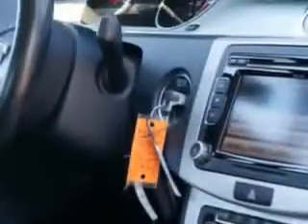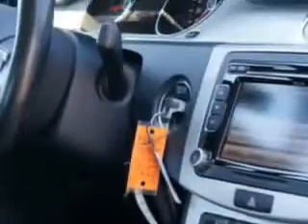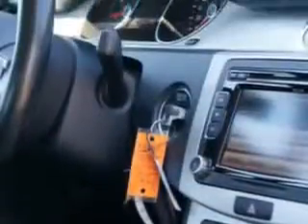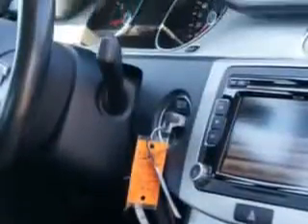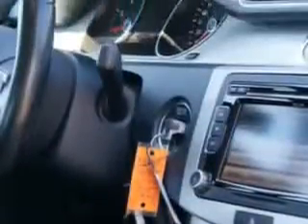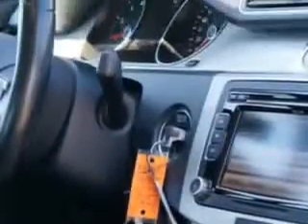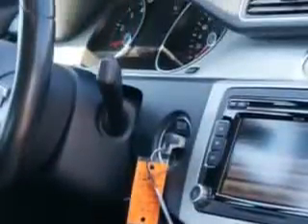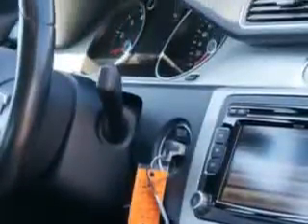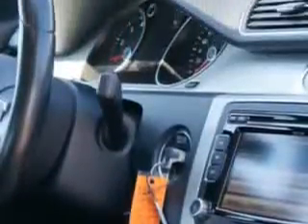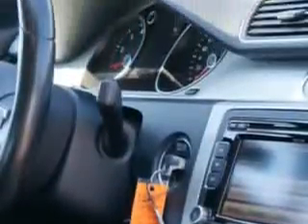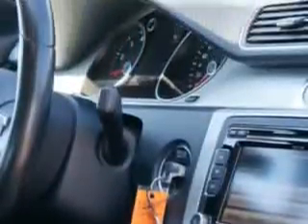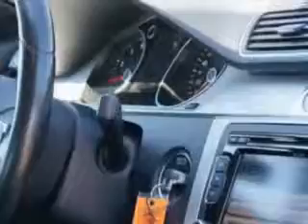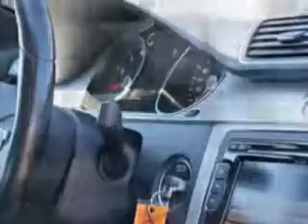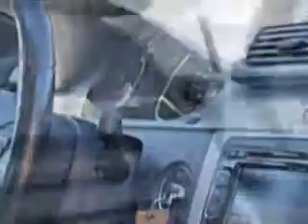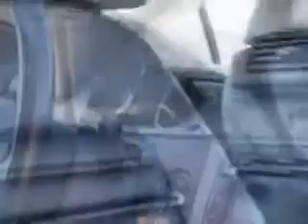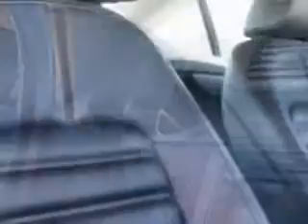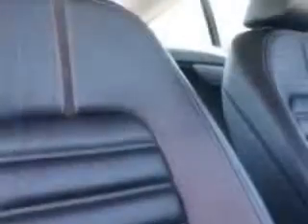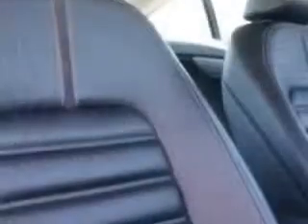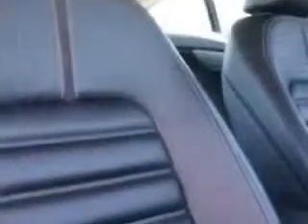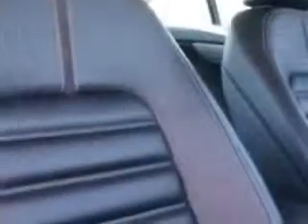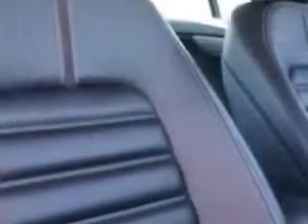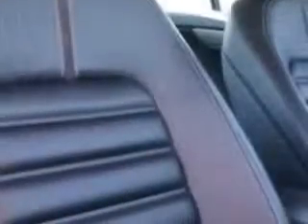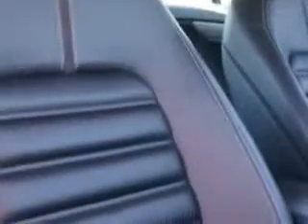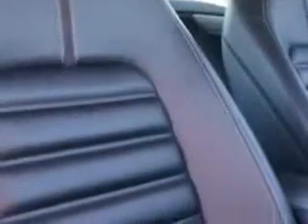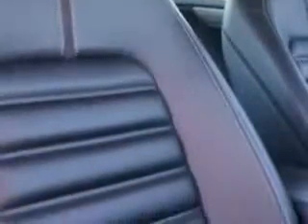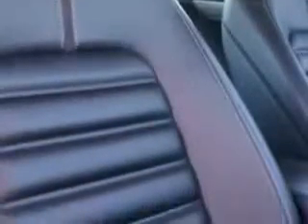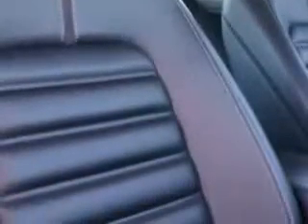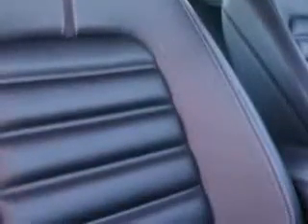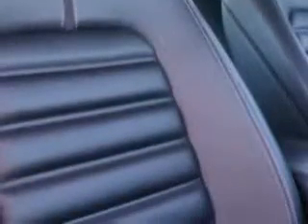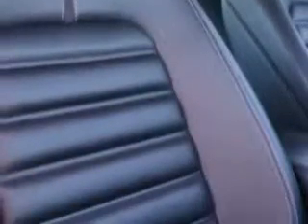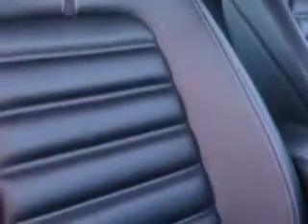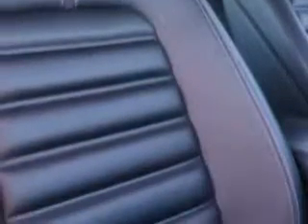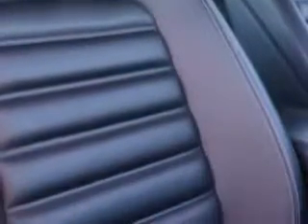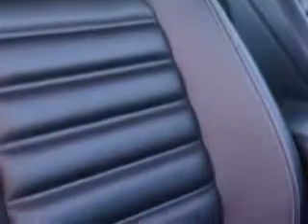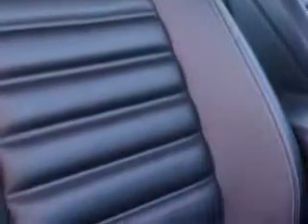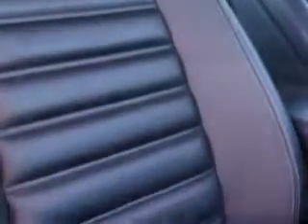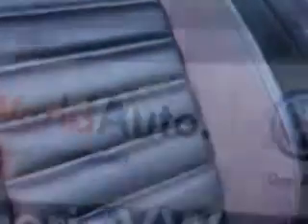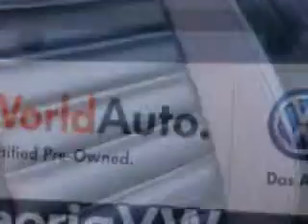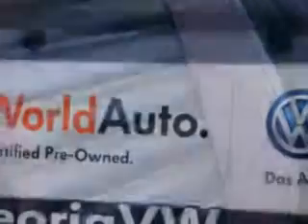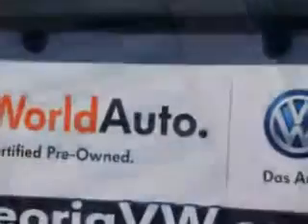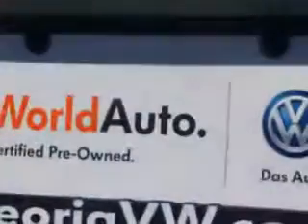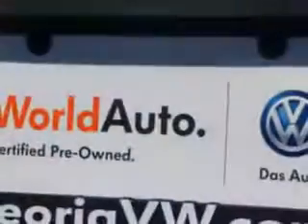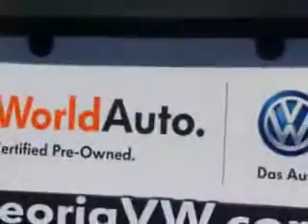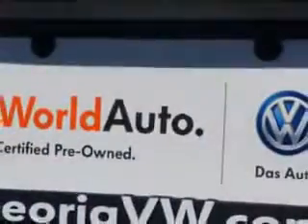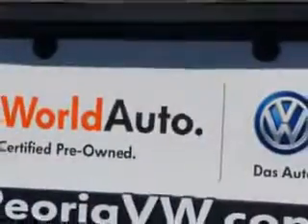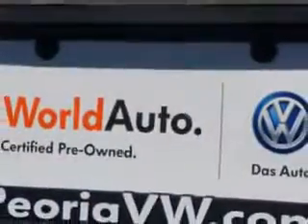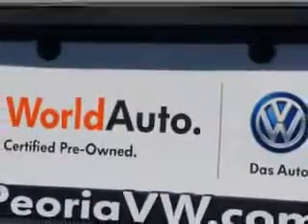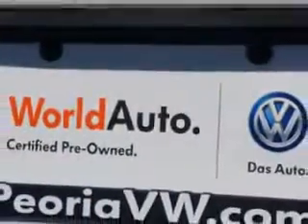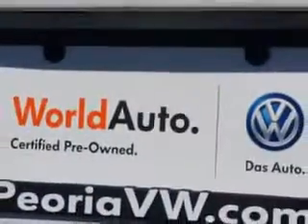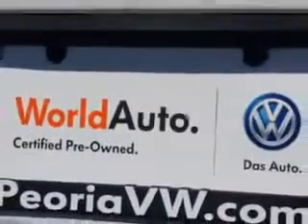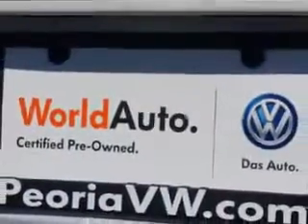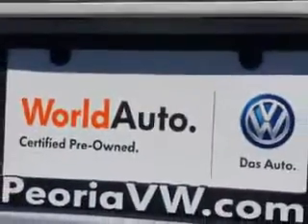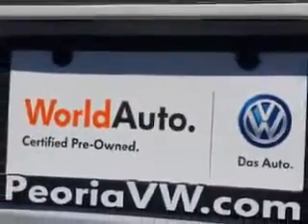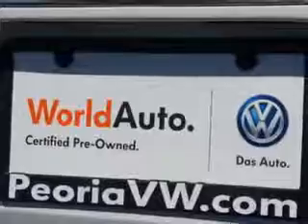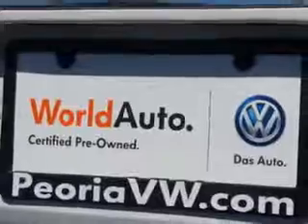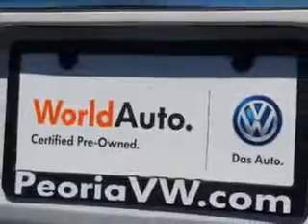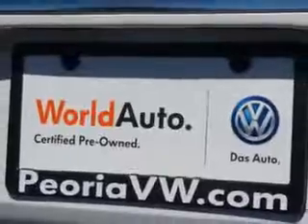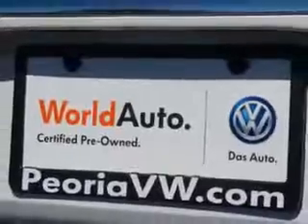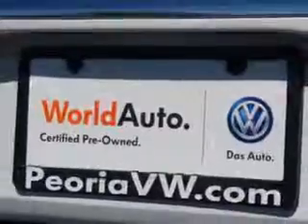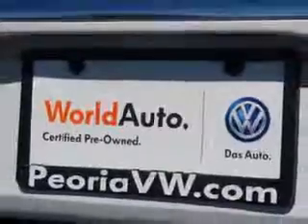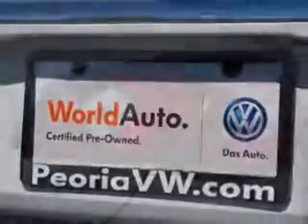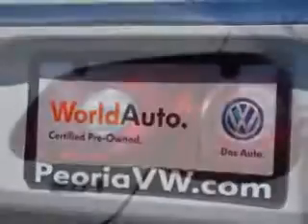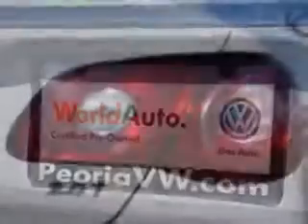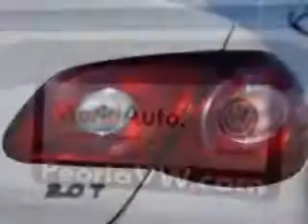Enjoy the drive and have peace of mind in this 2012 Volkswagen CC. See us at Lundy's Peoria Volkswagen today.